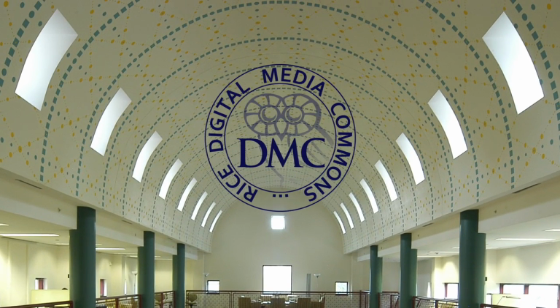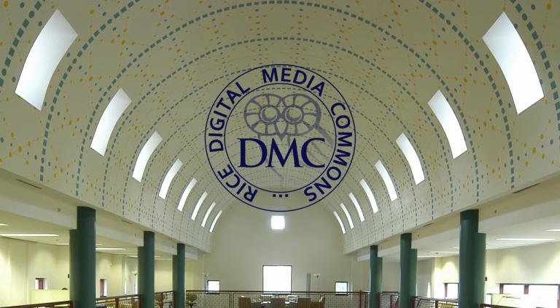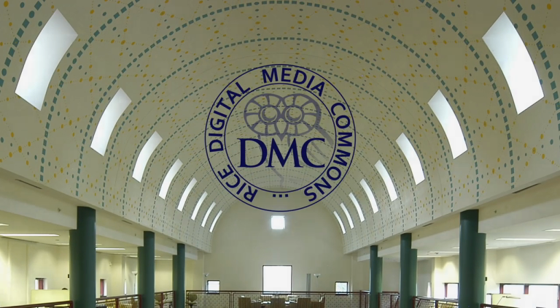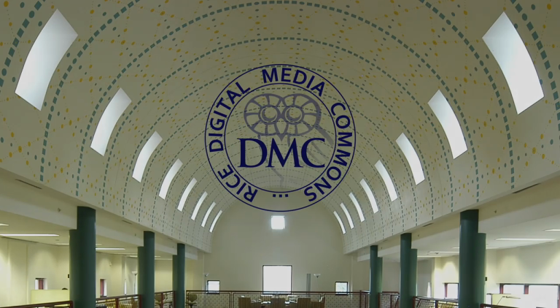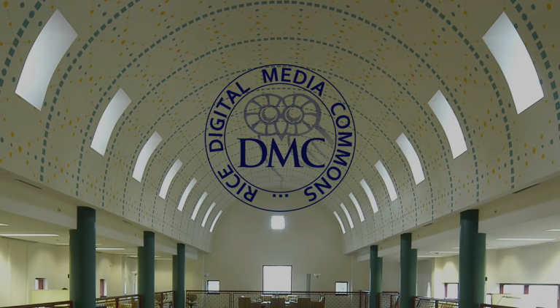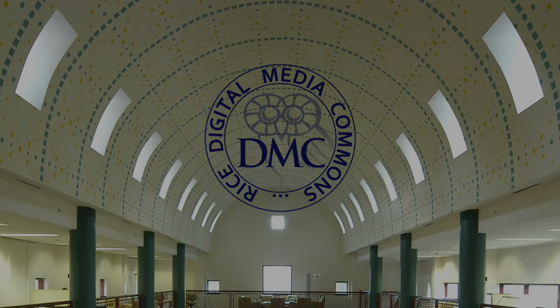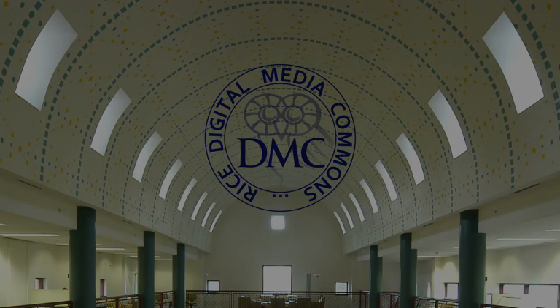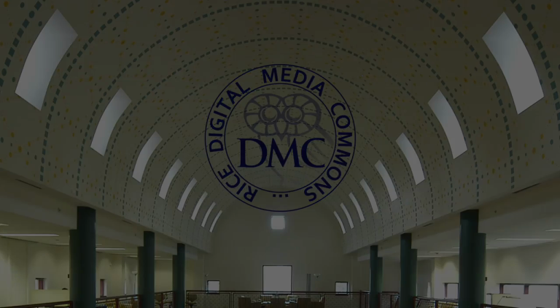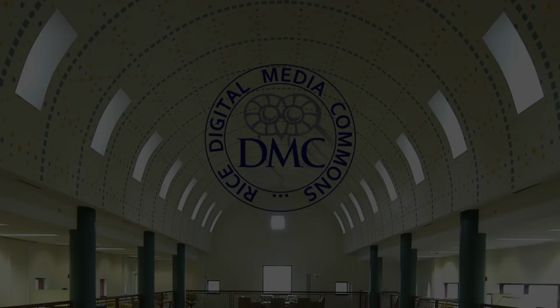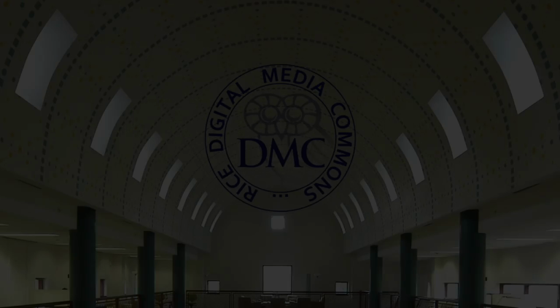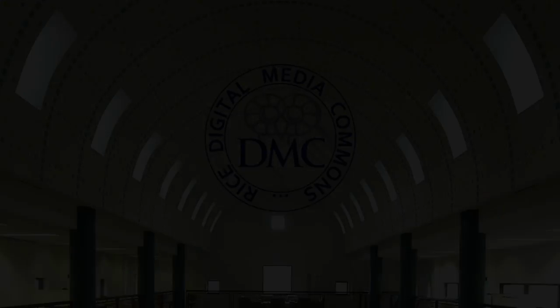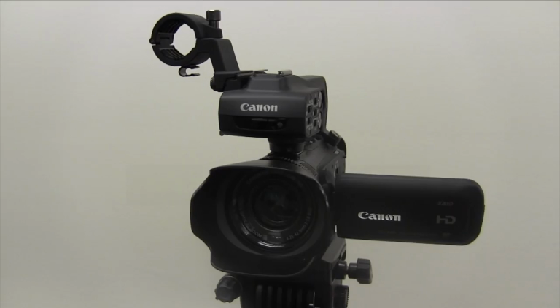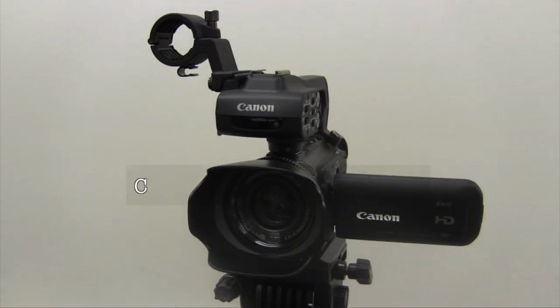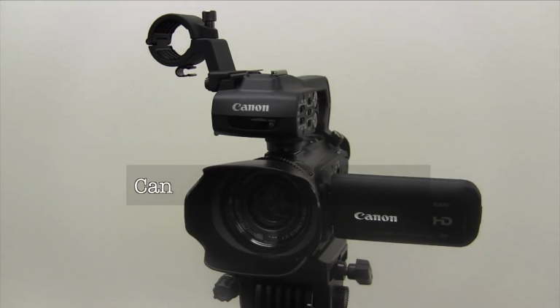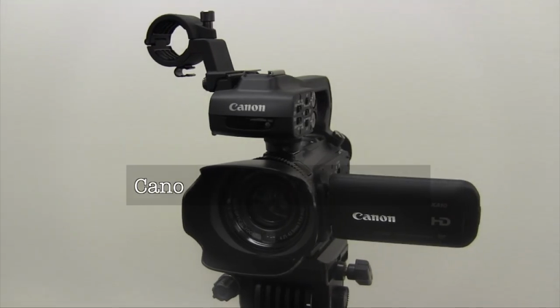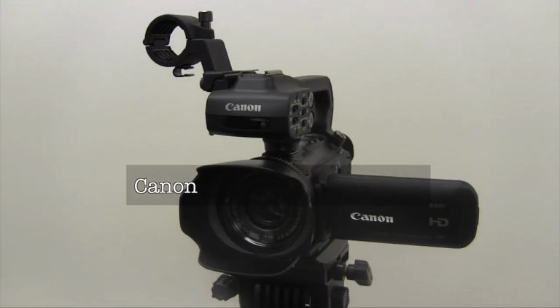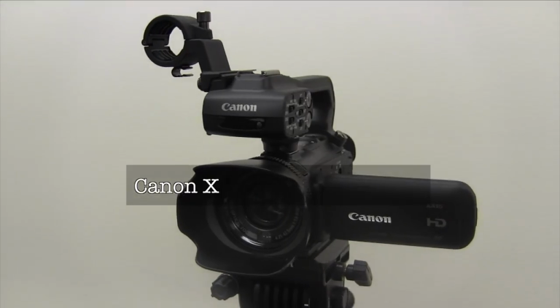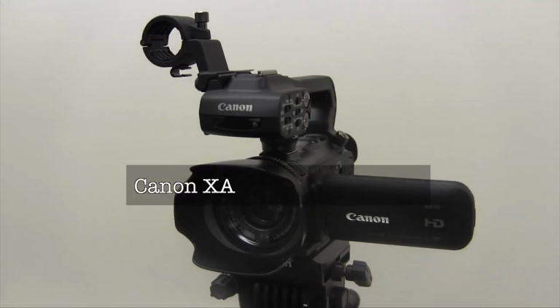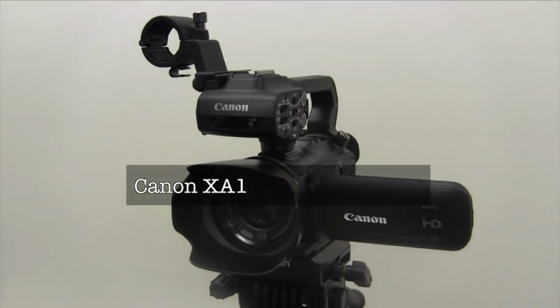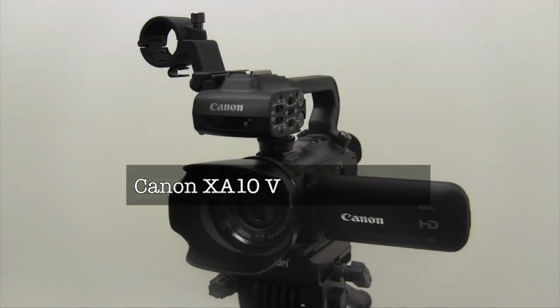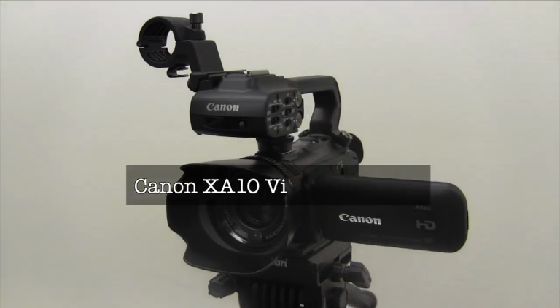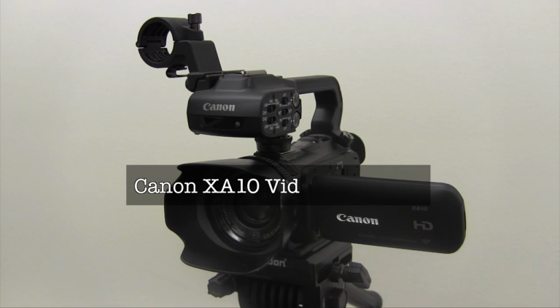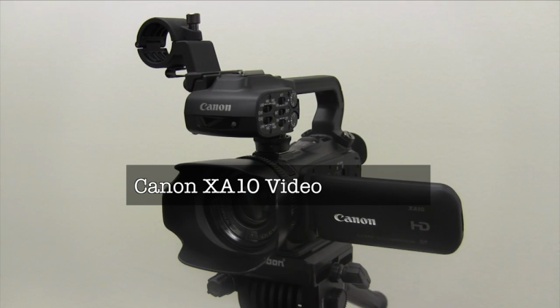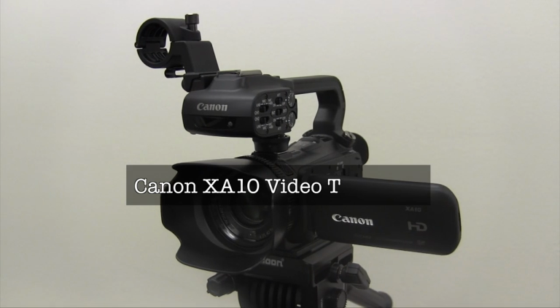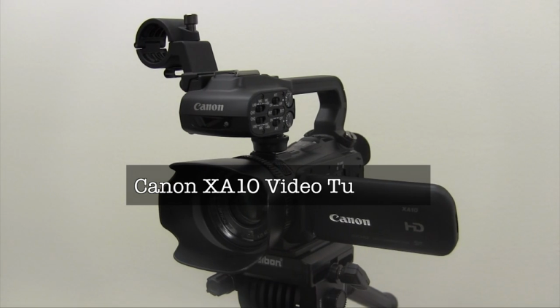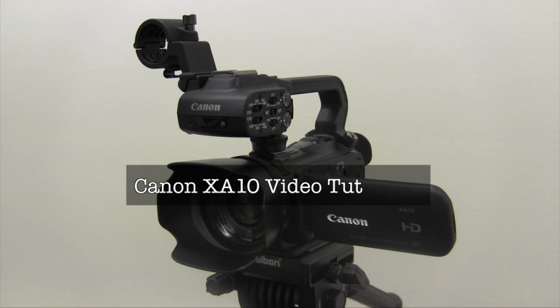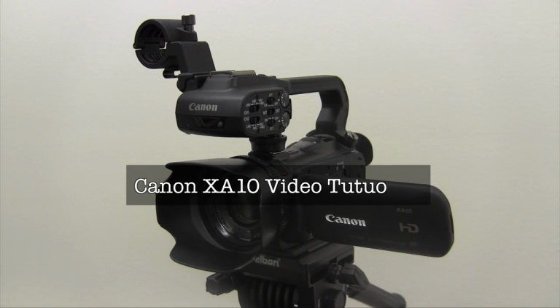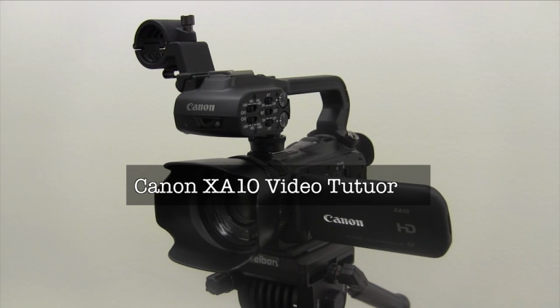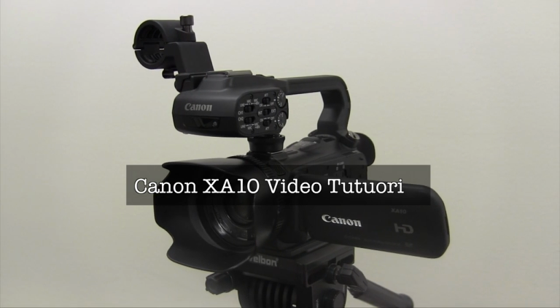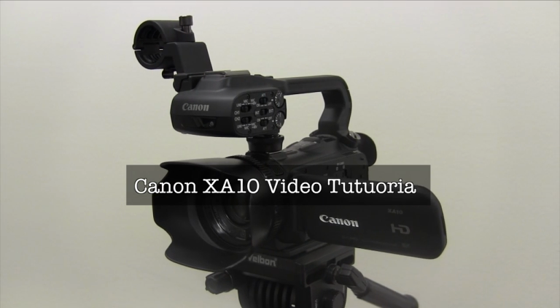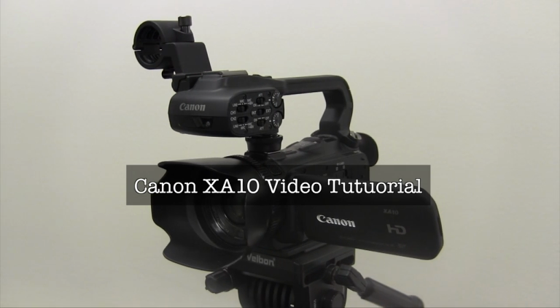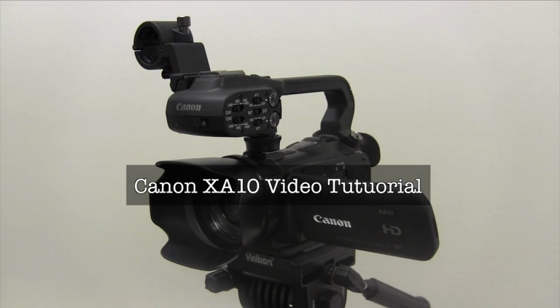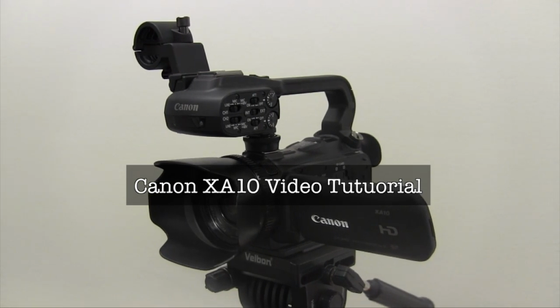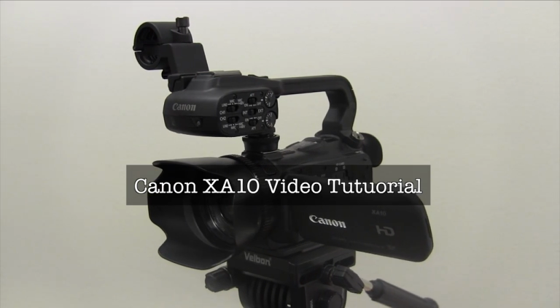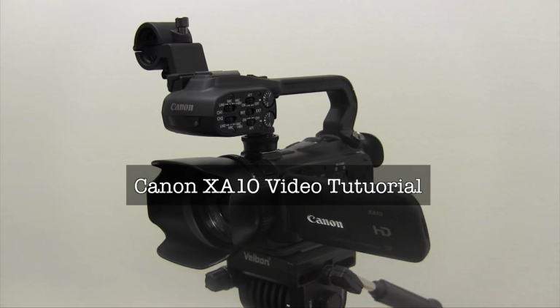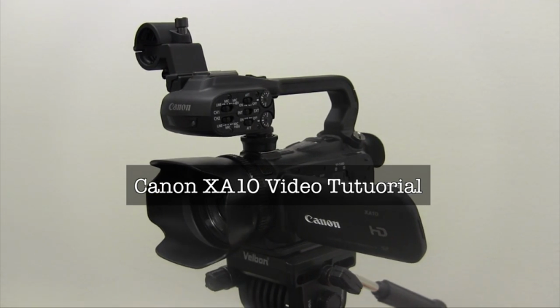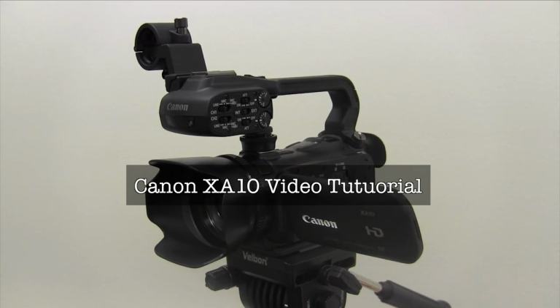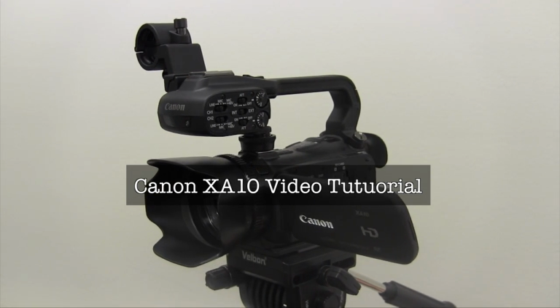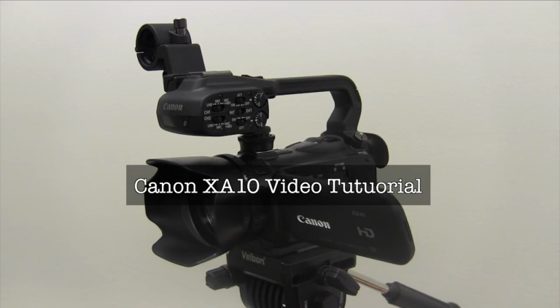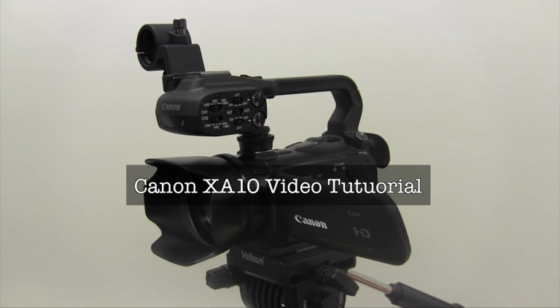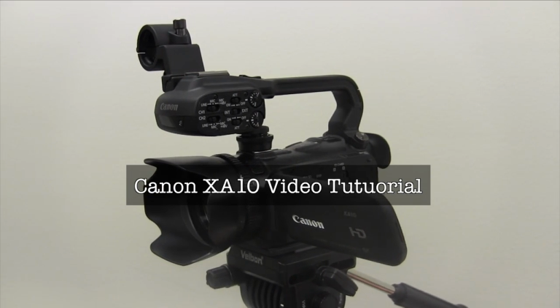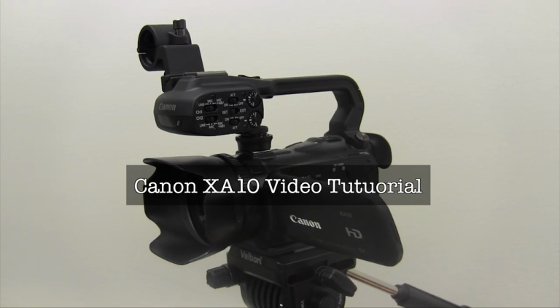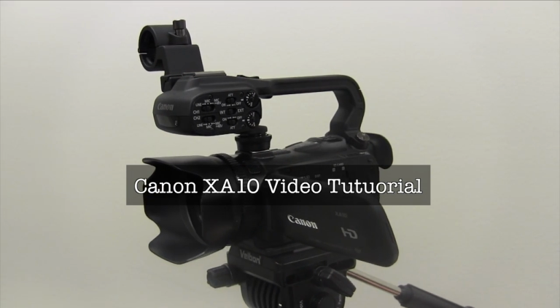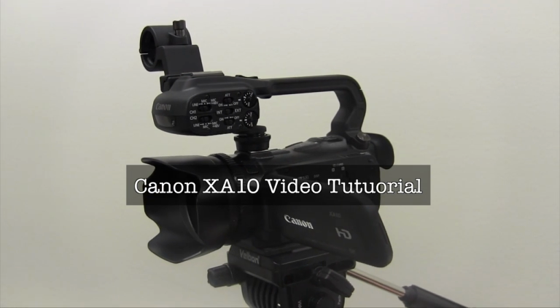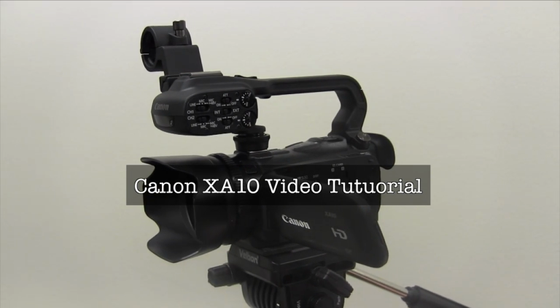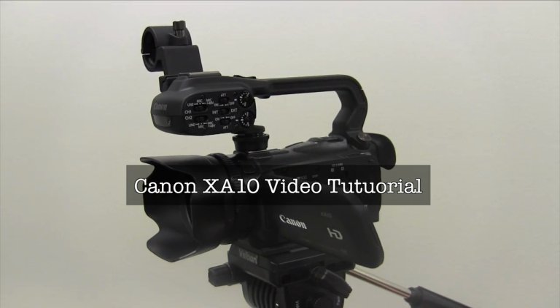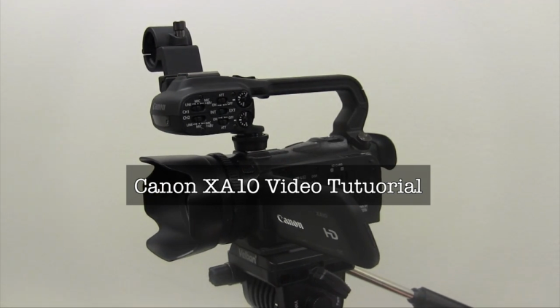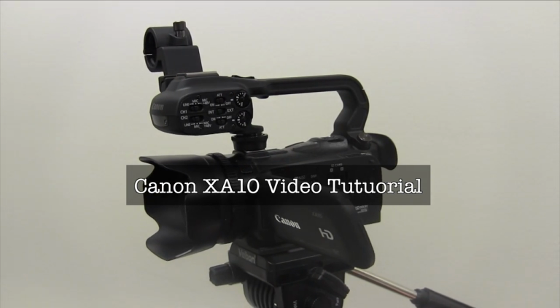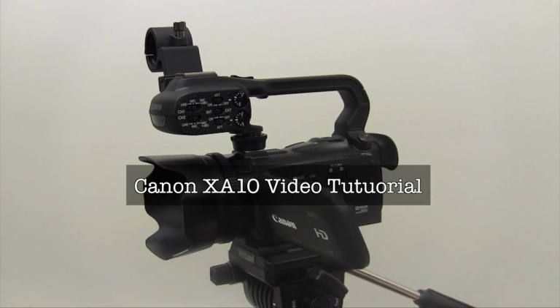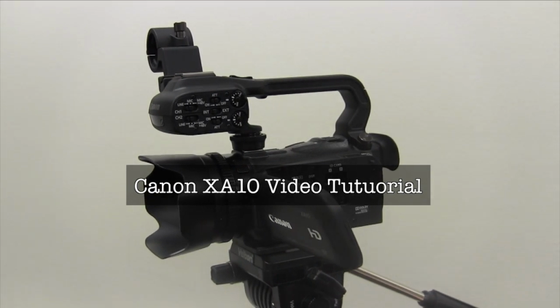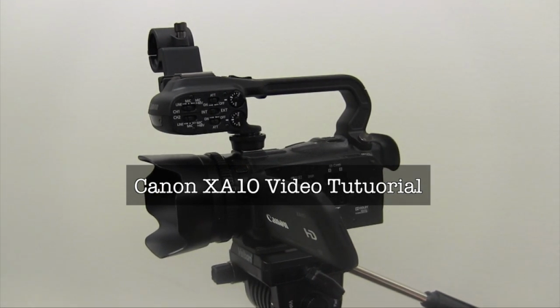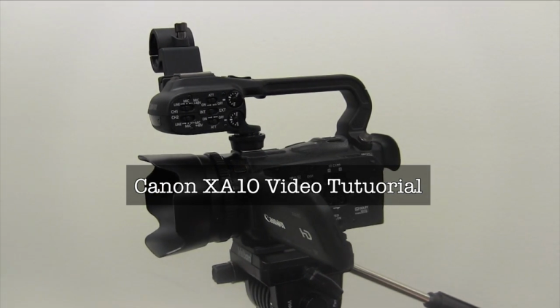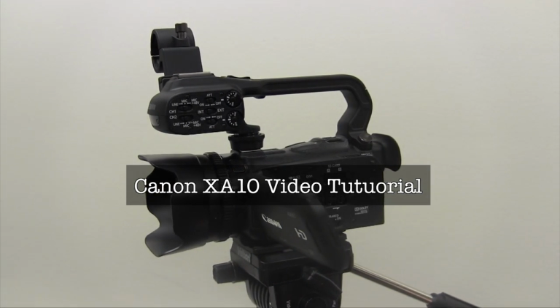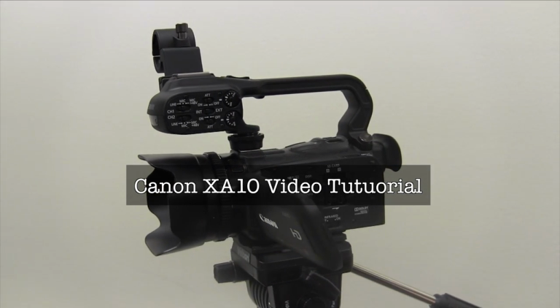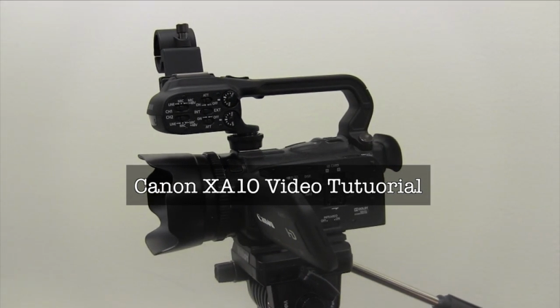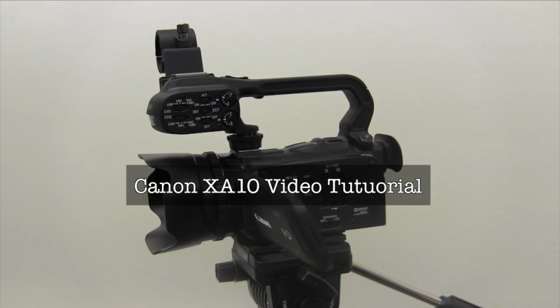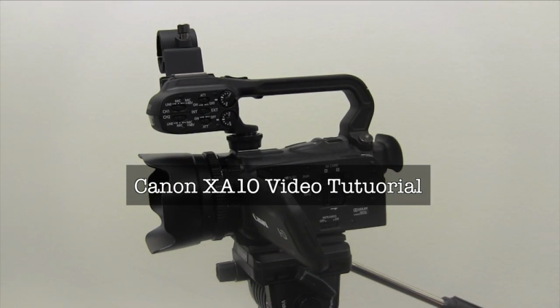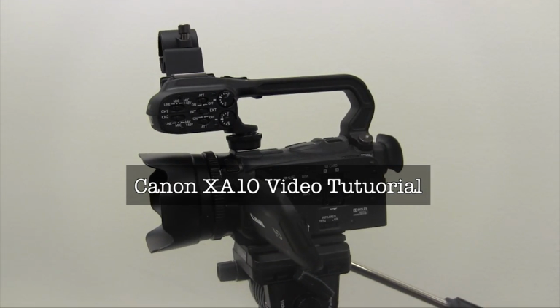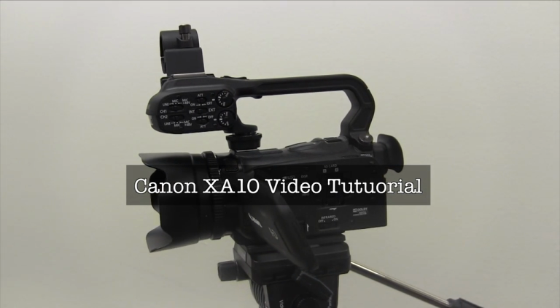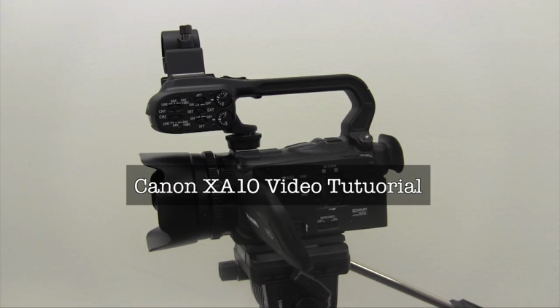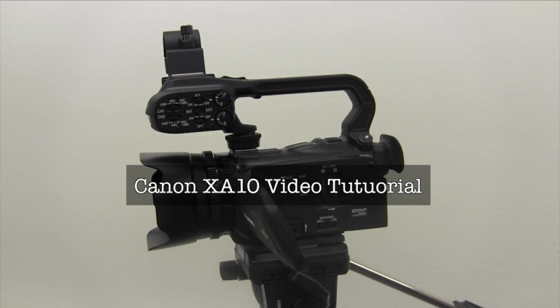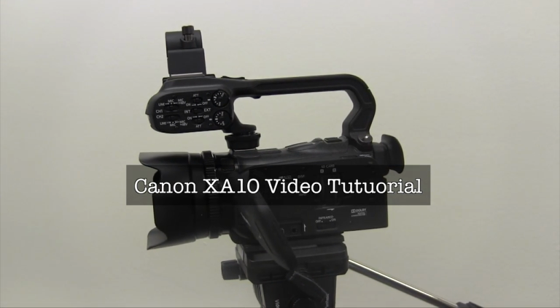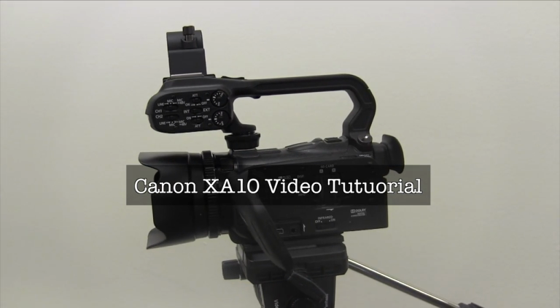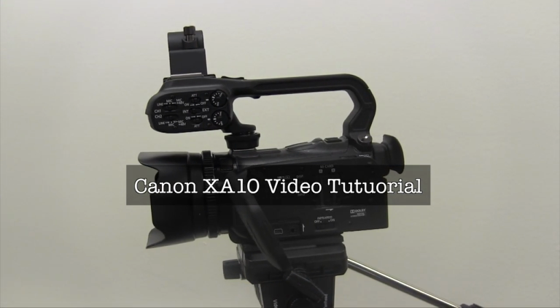Hello, and welcome to the Digital Media Commons. This video will introduce some basic procedures for using the Canon XA10.